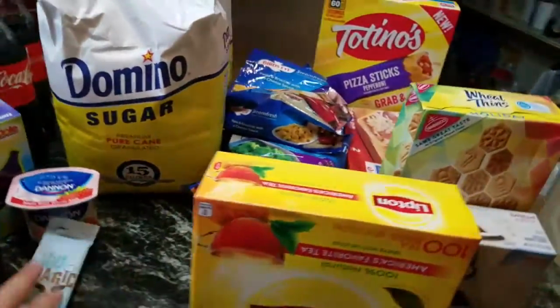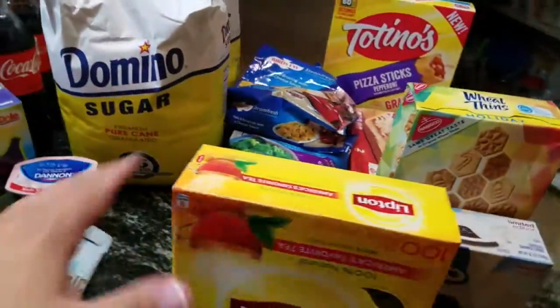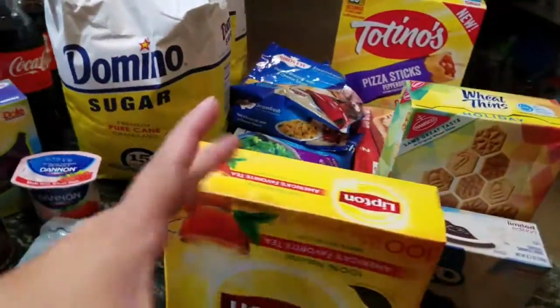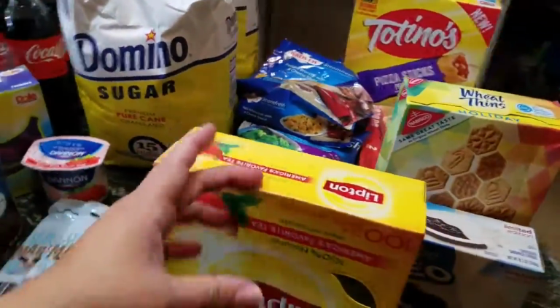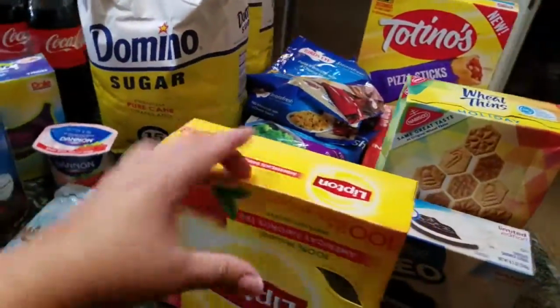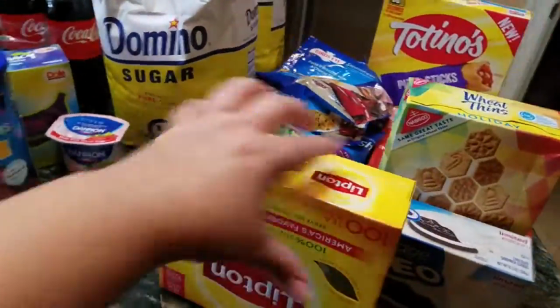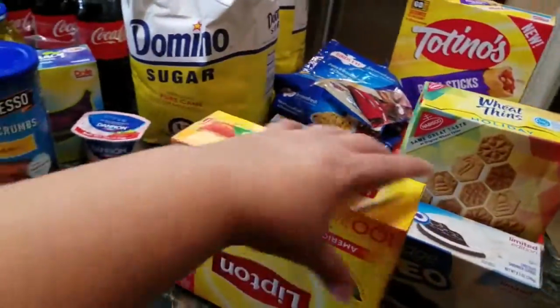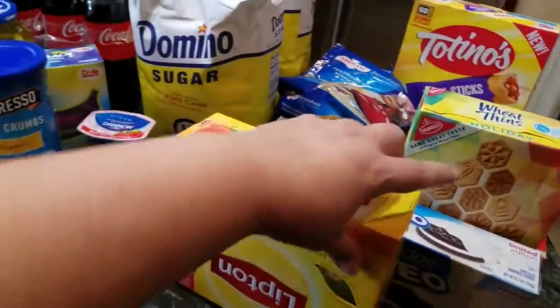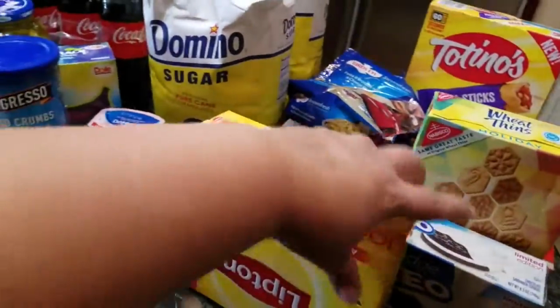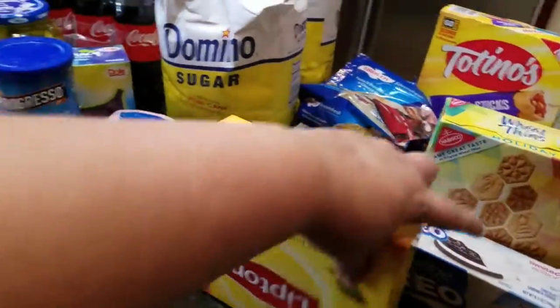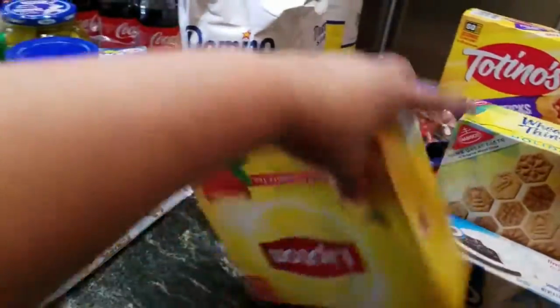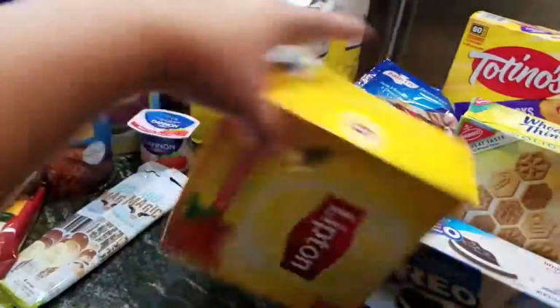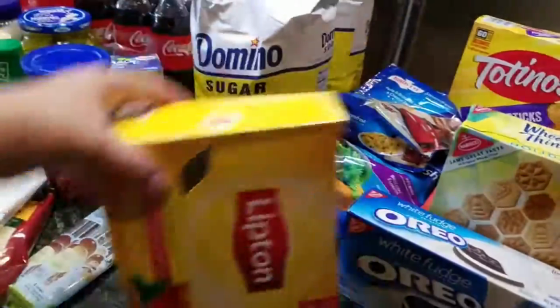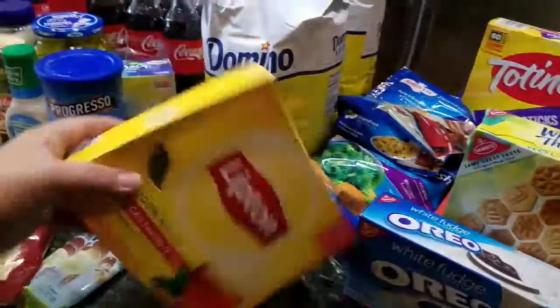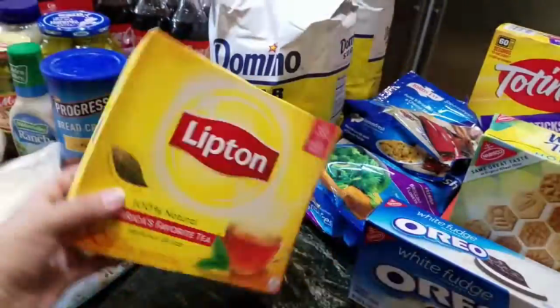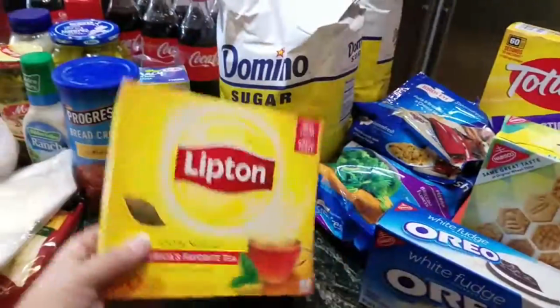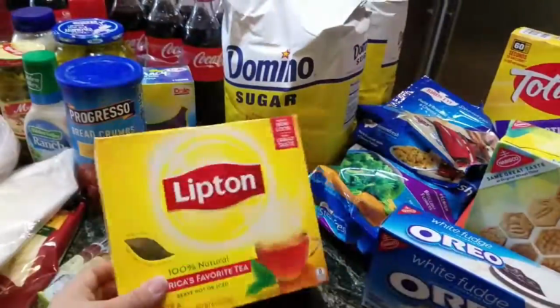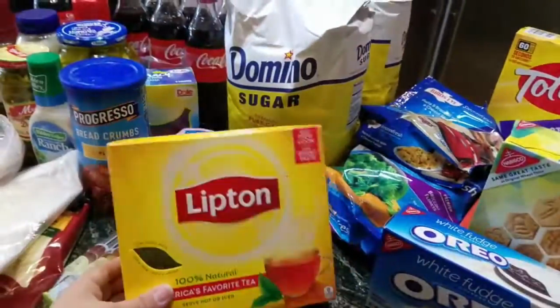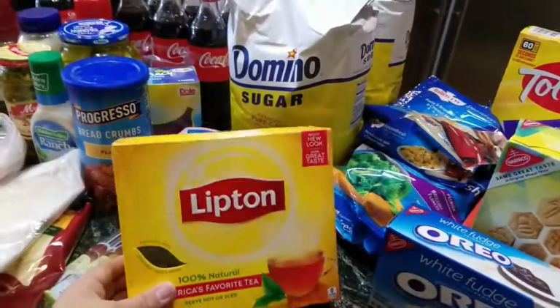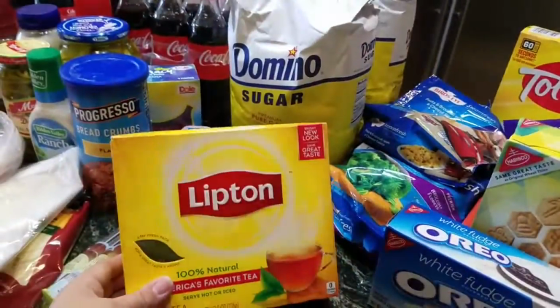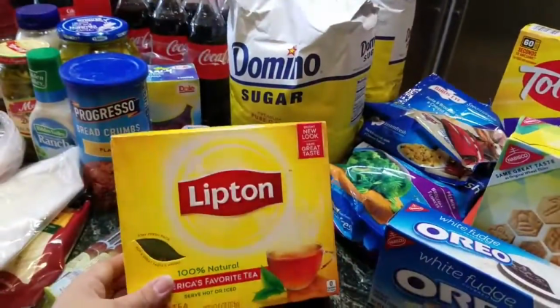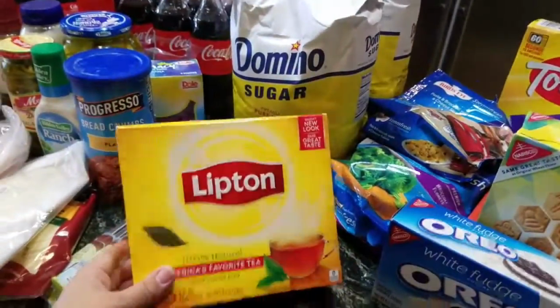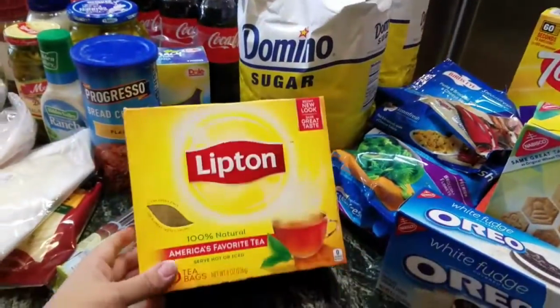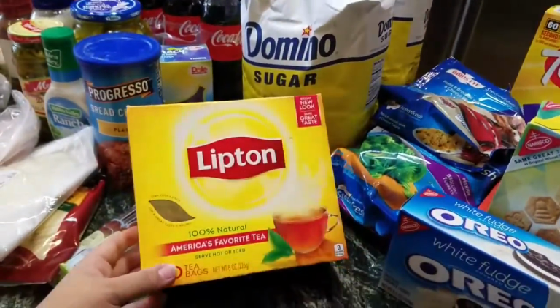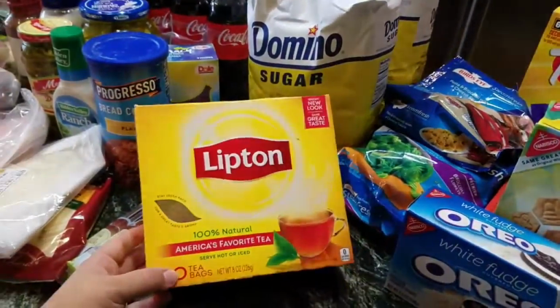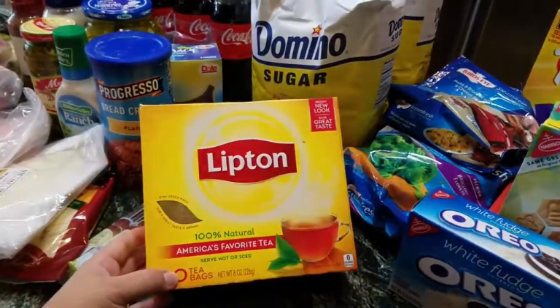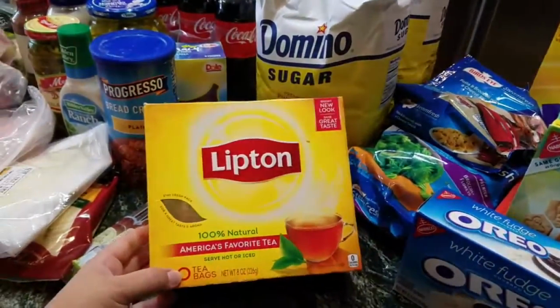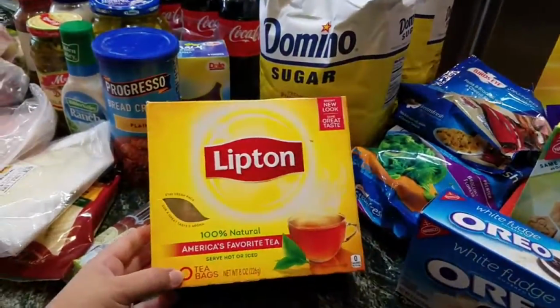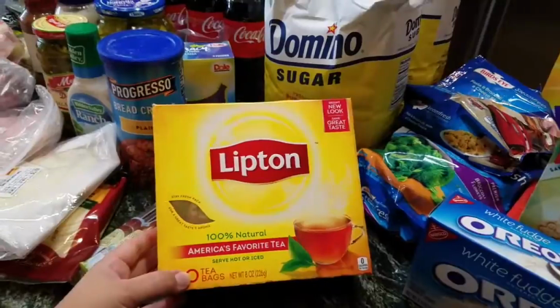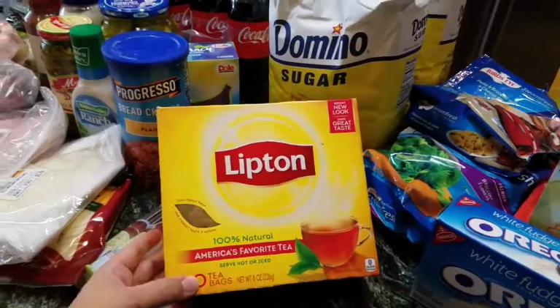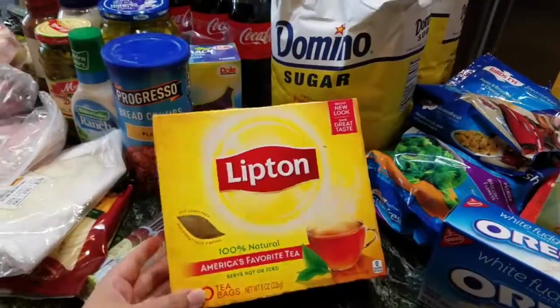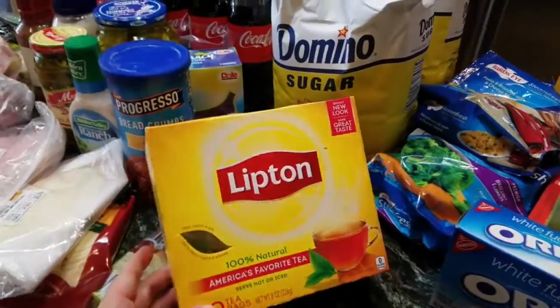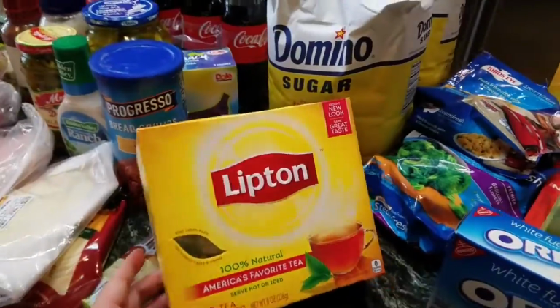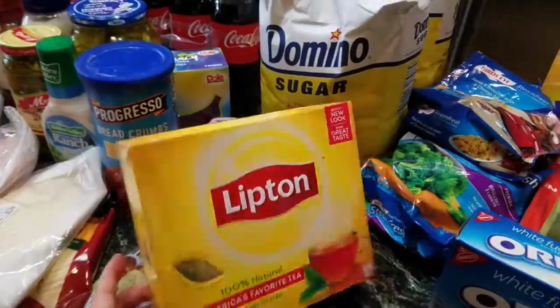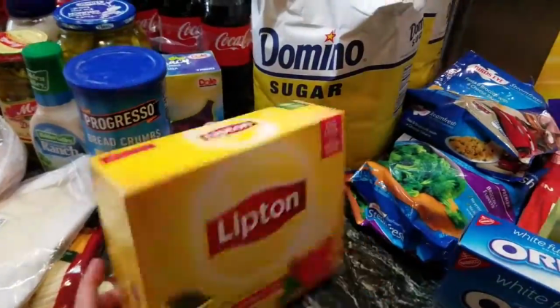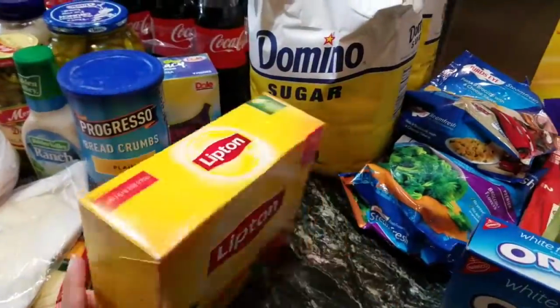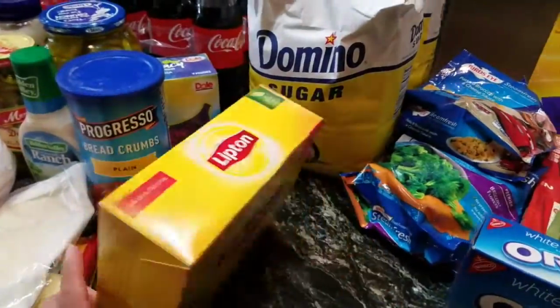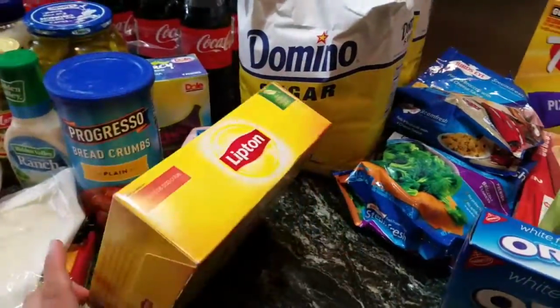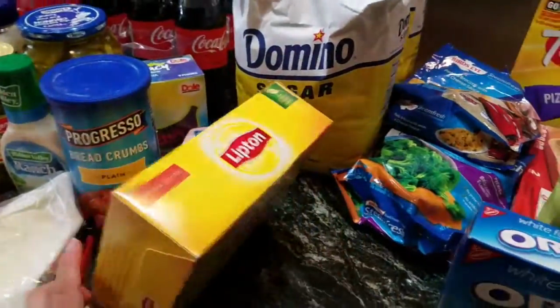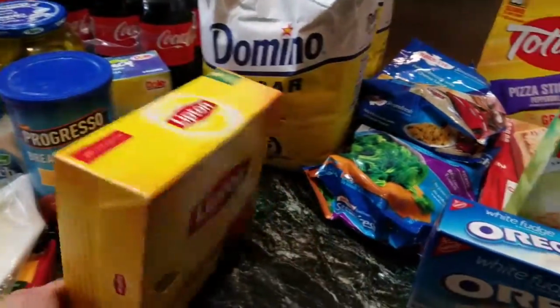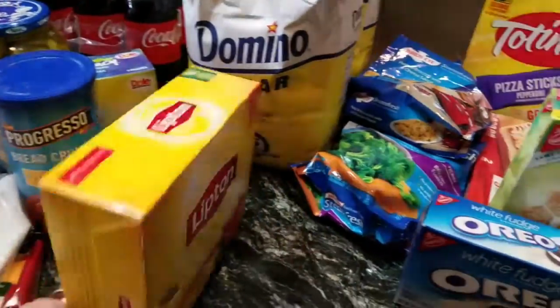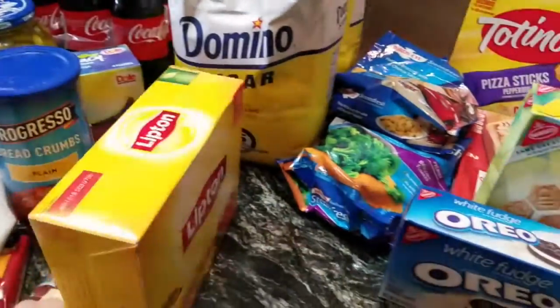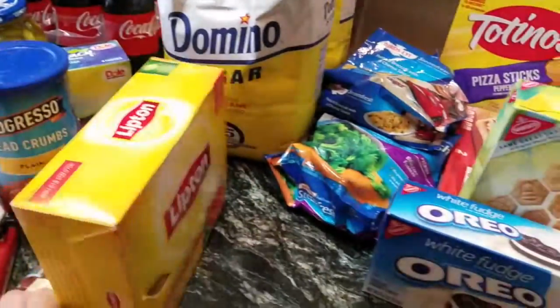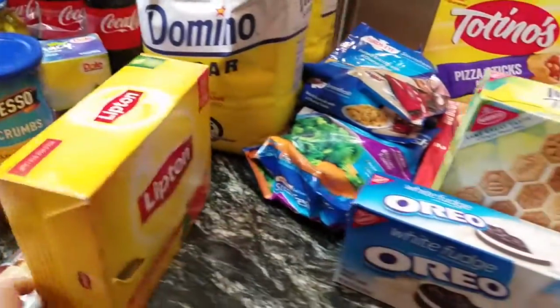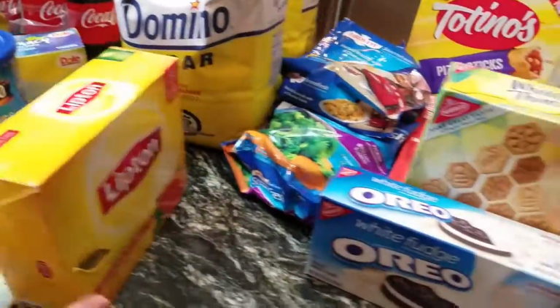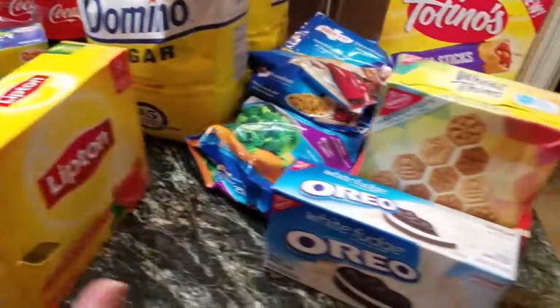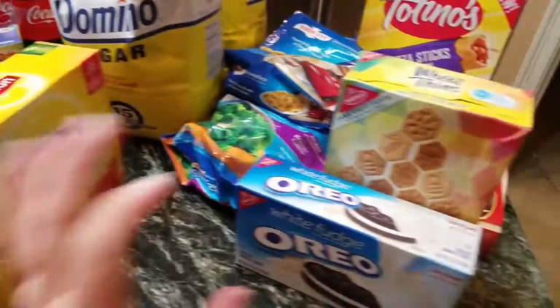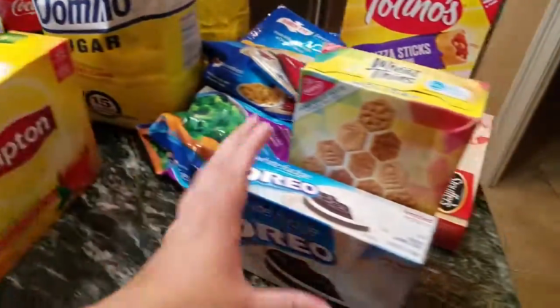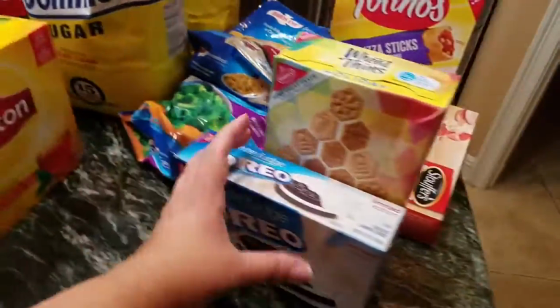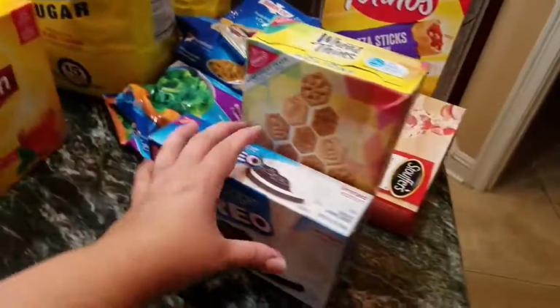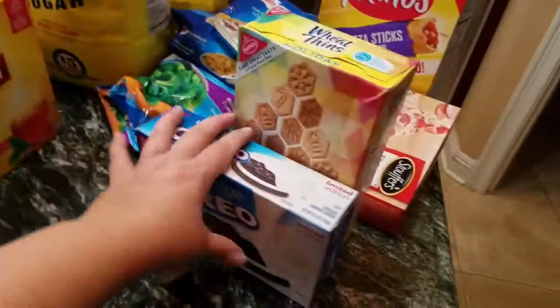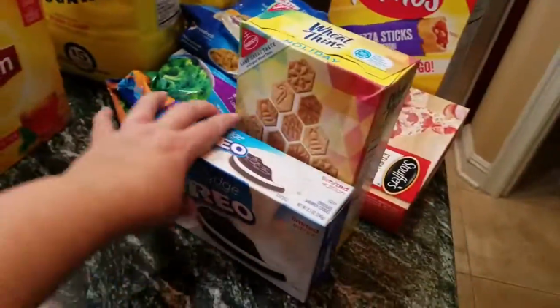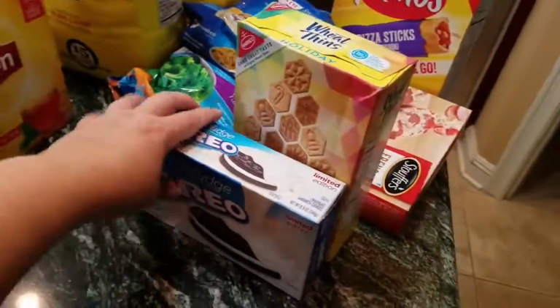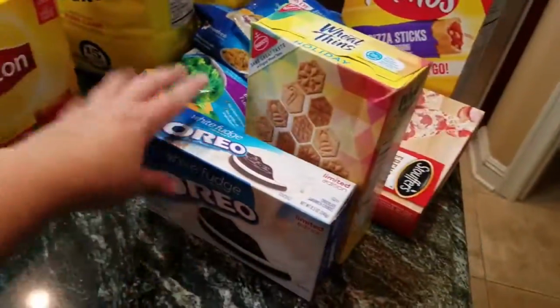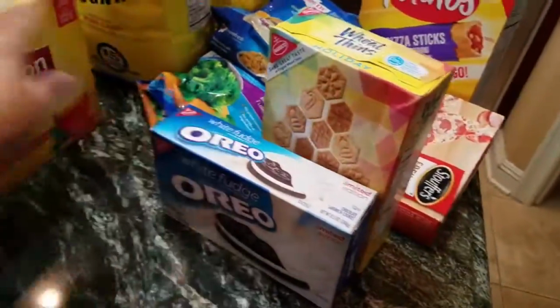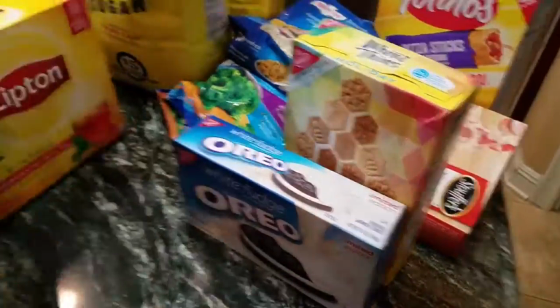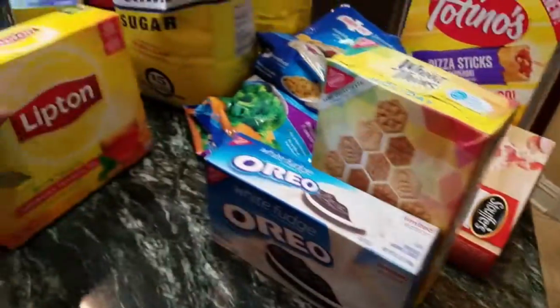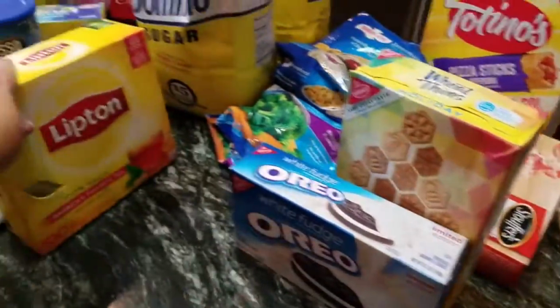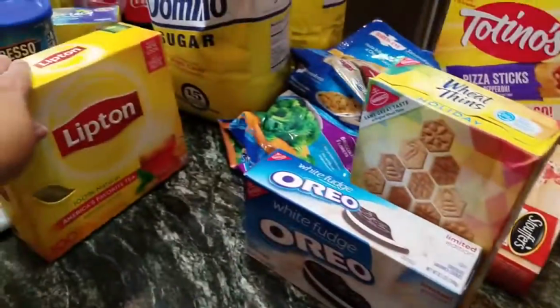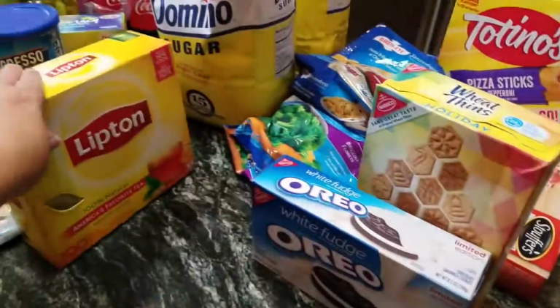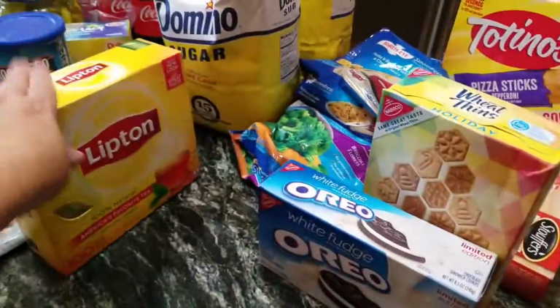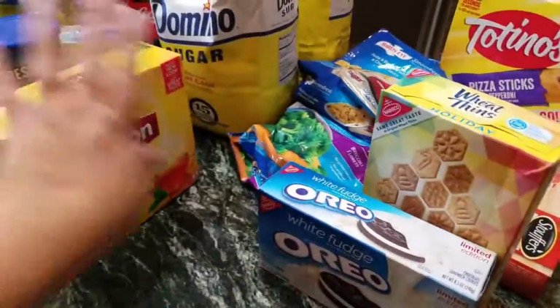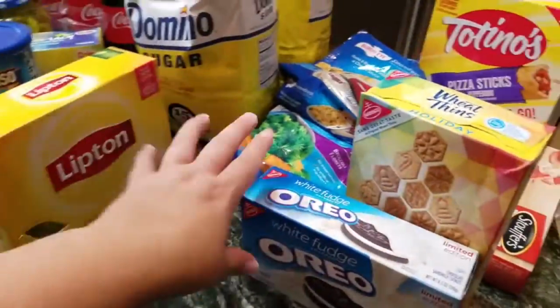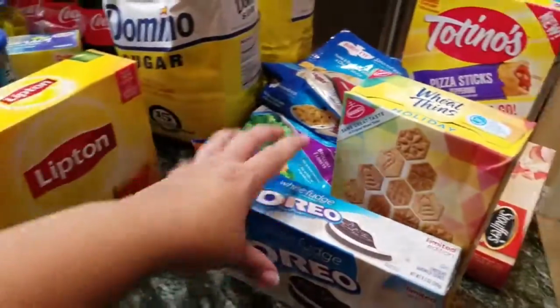And I got some Lipton tea to make sweet tea, and I had a coupon for that also.